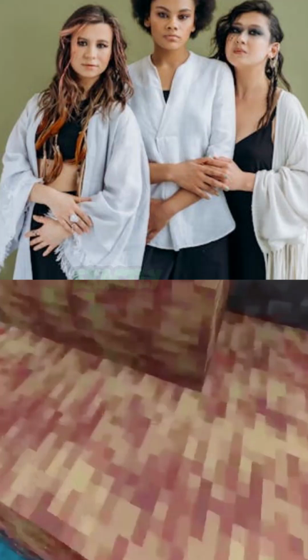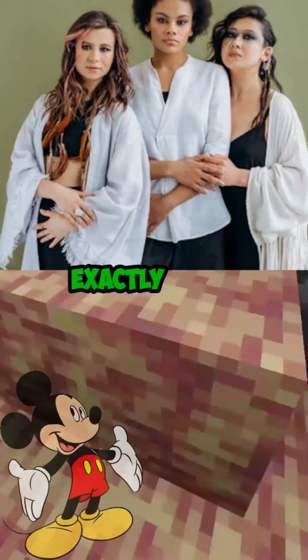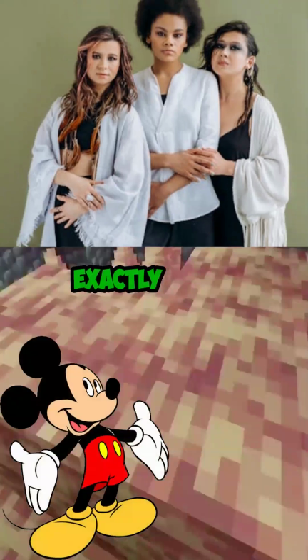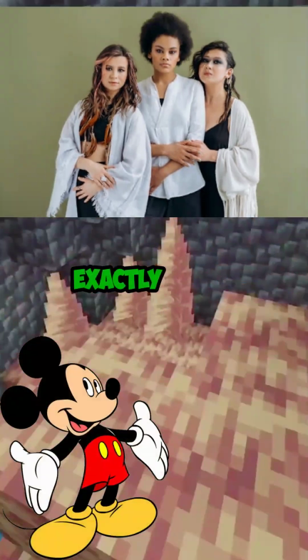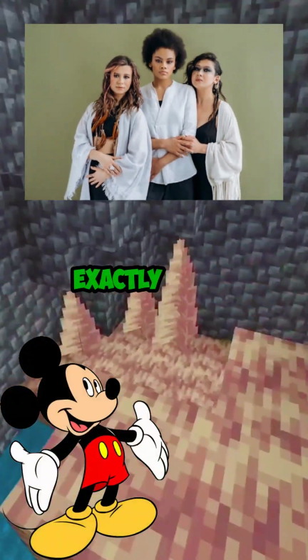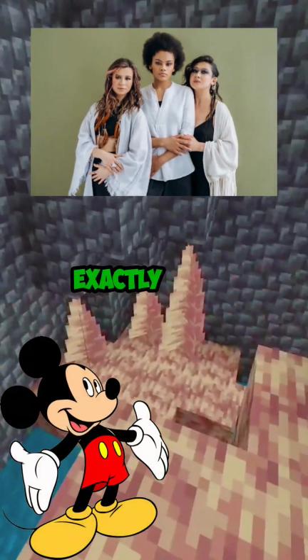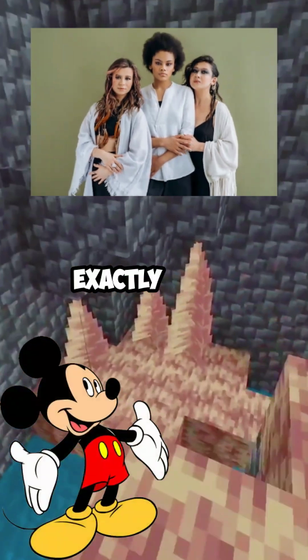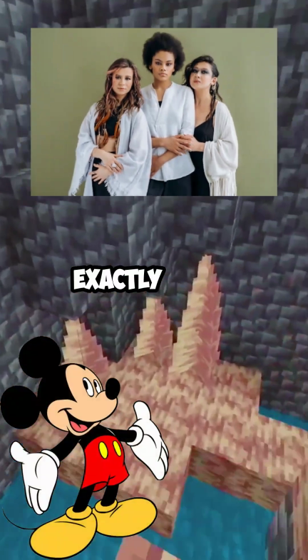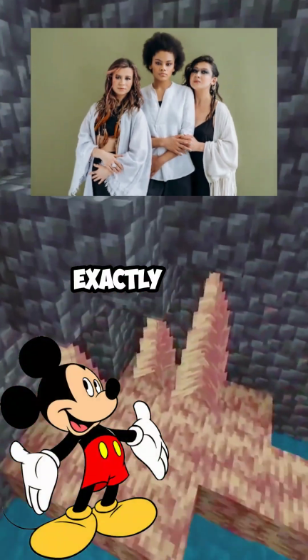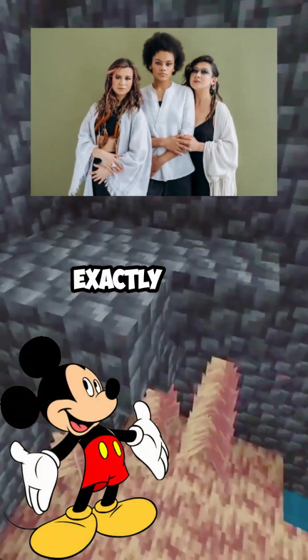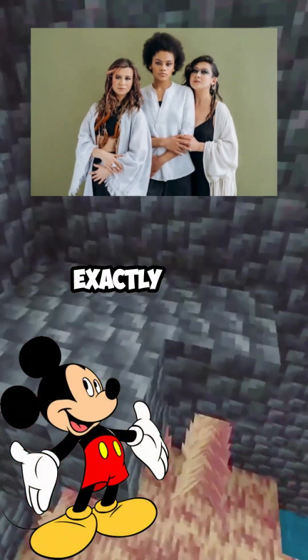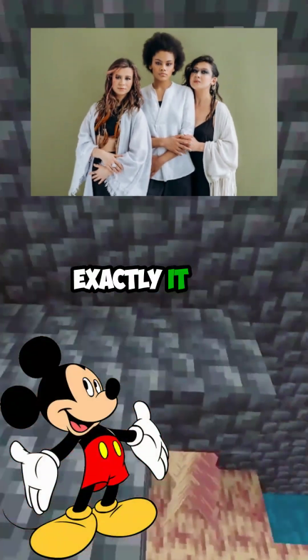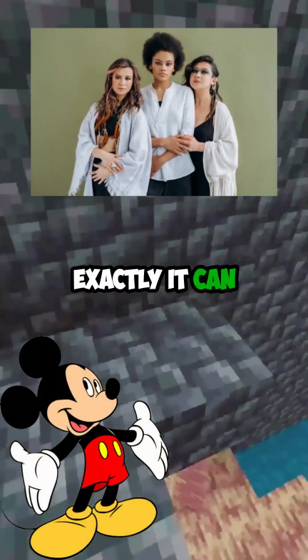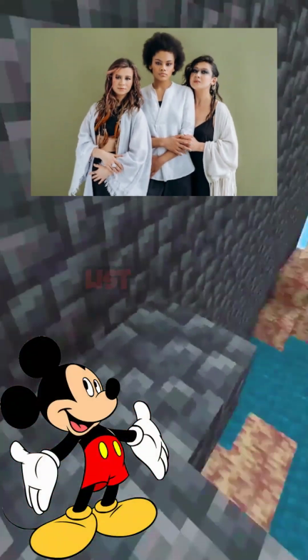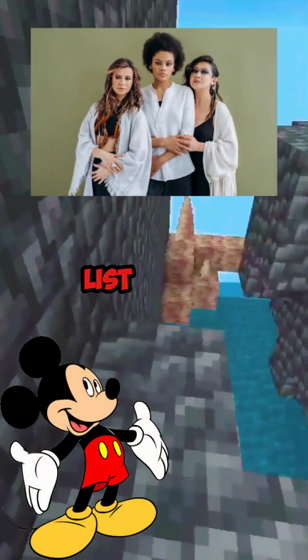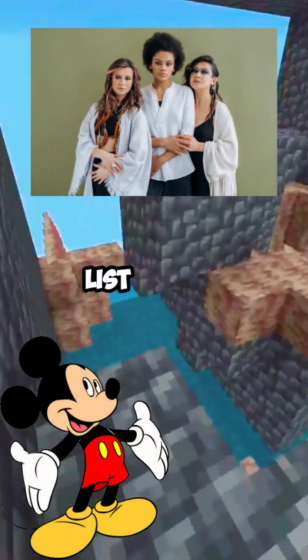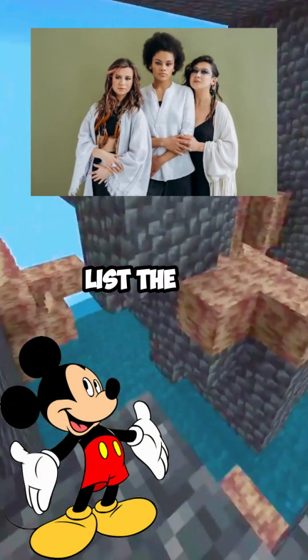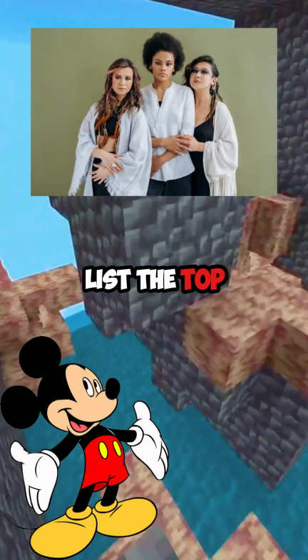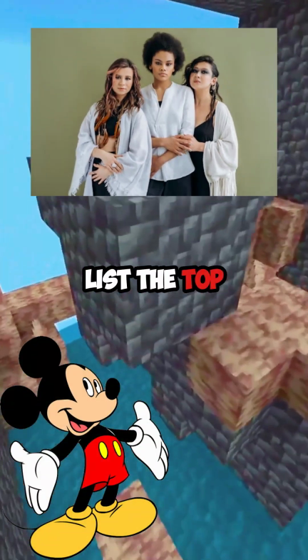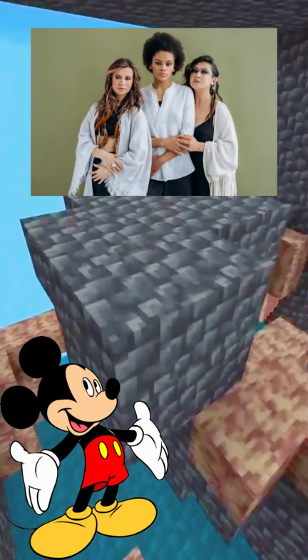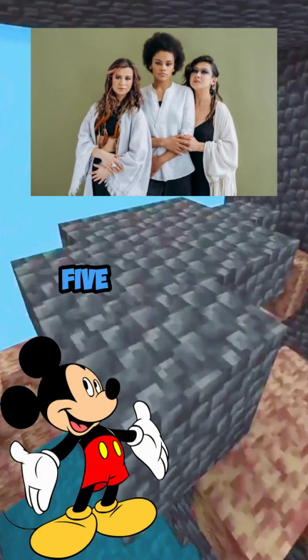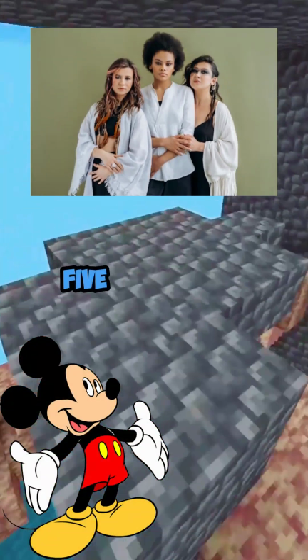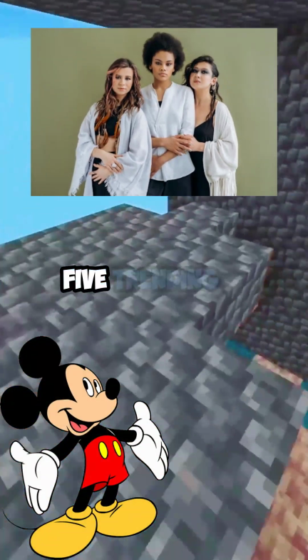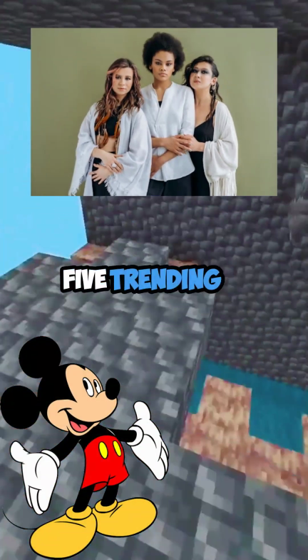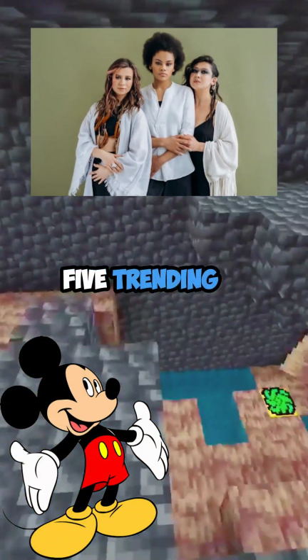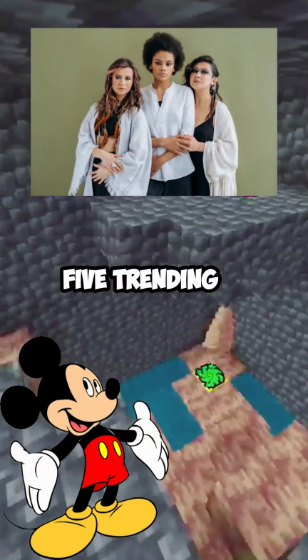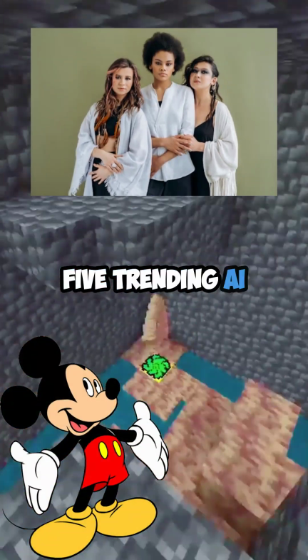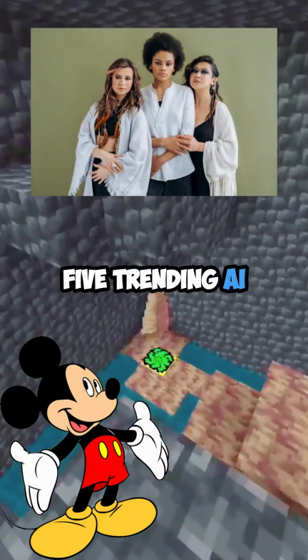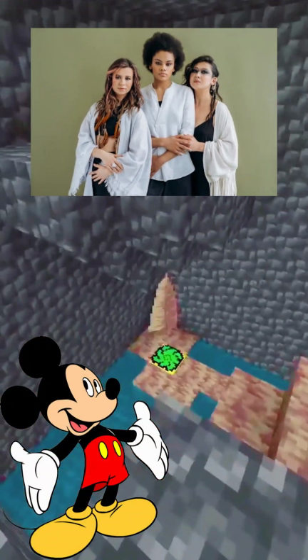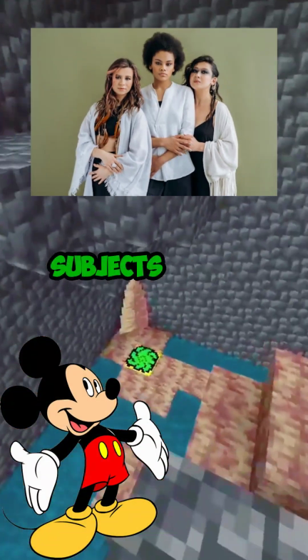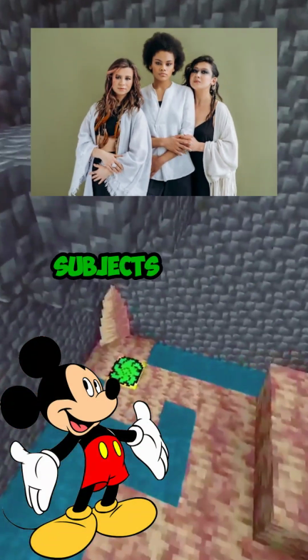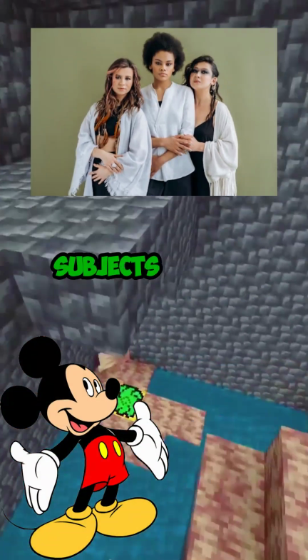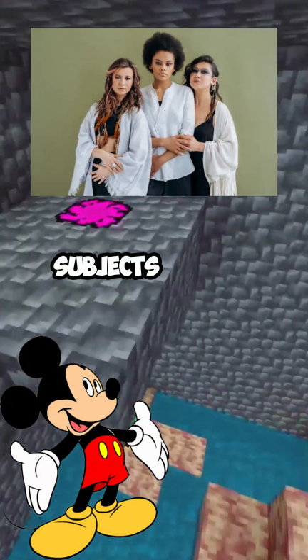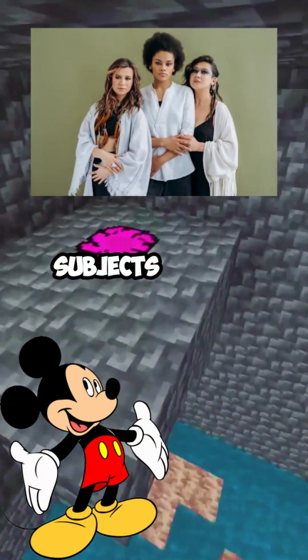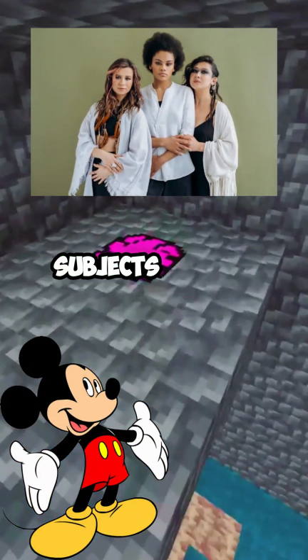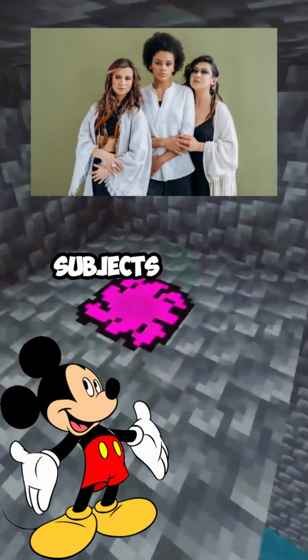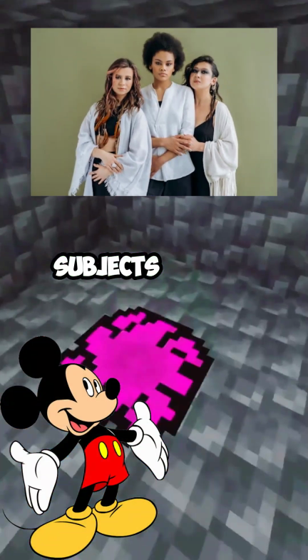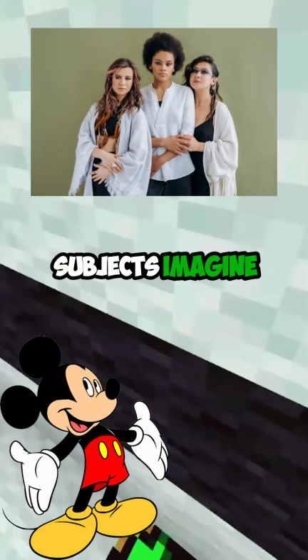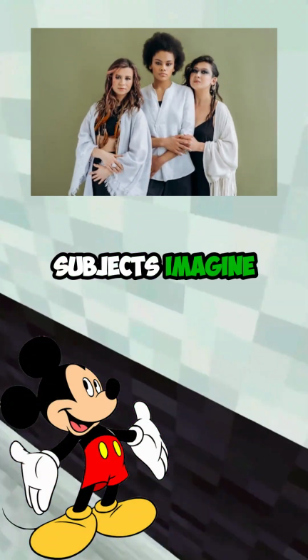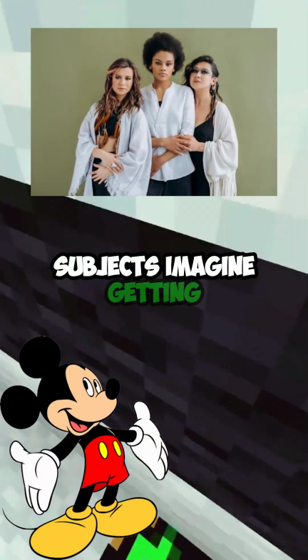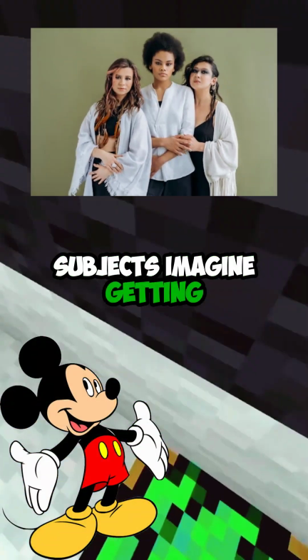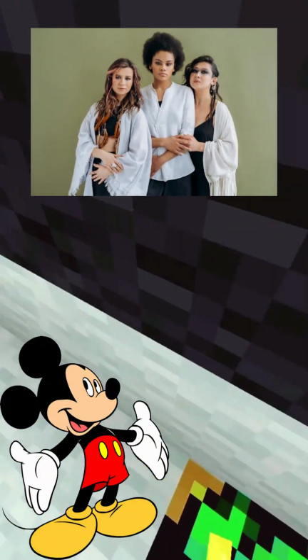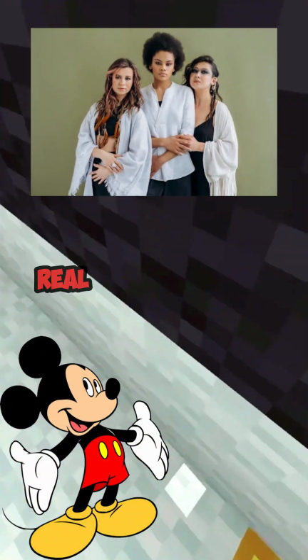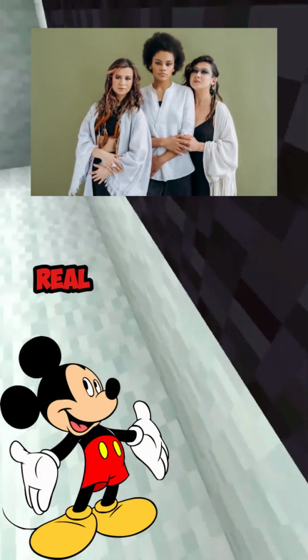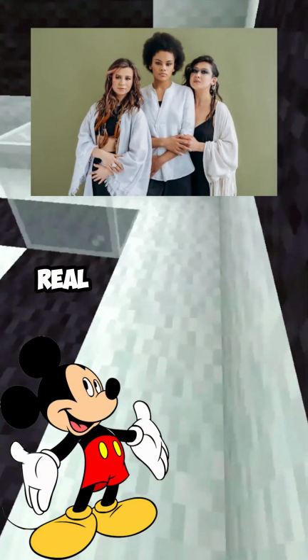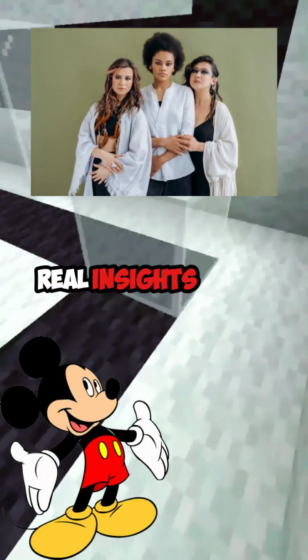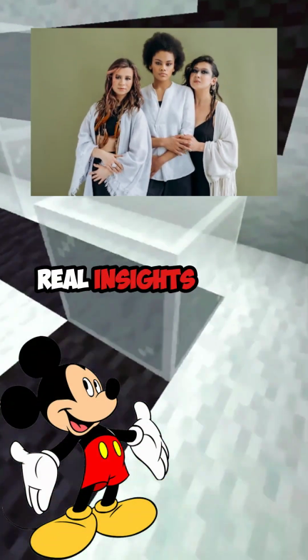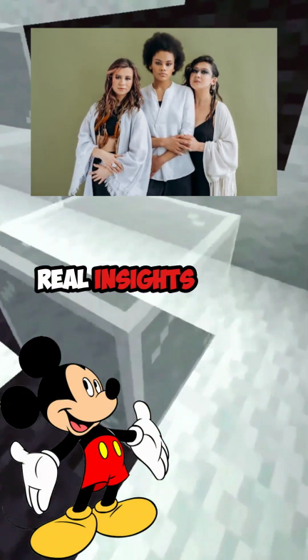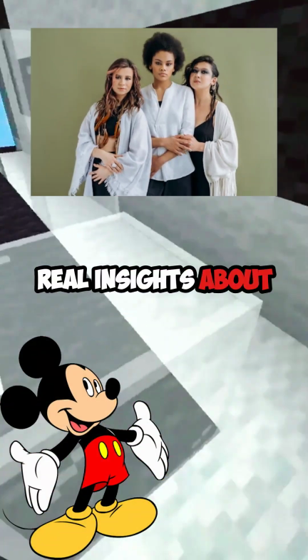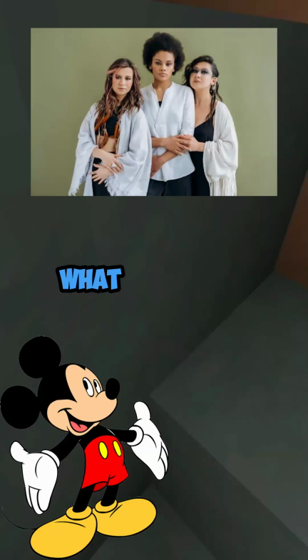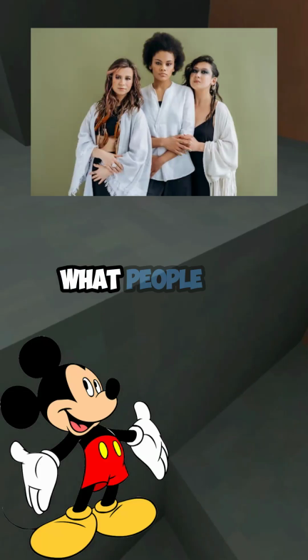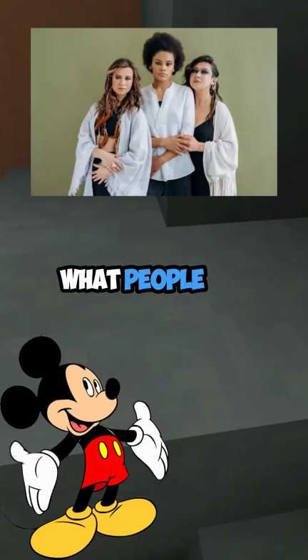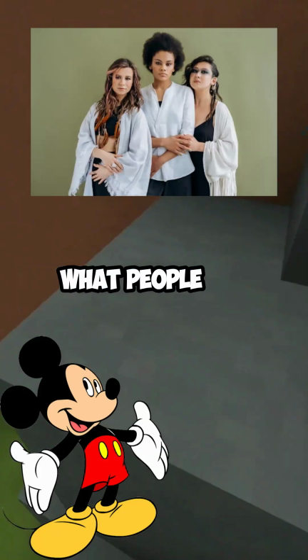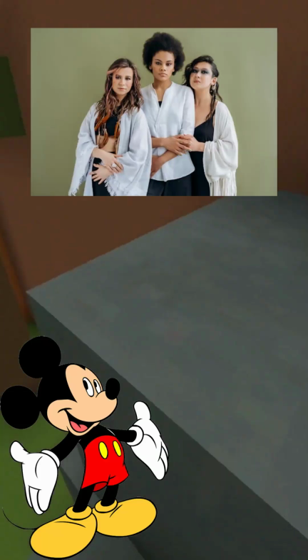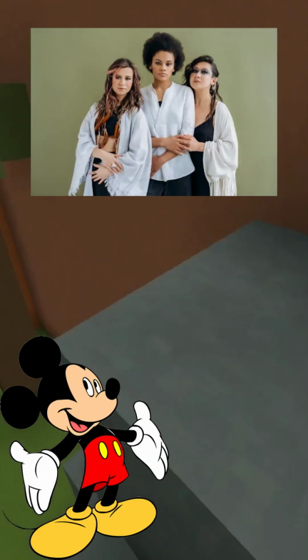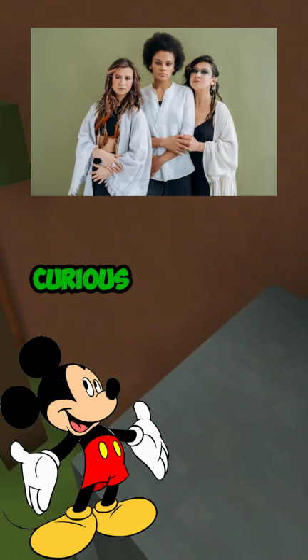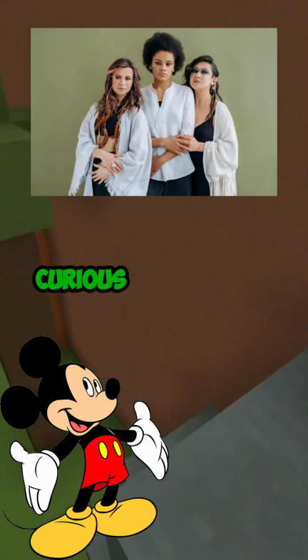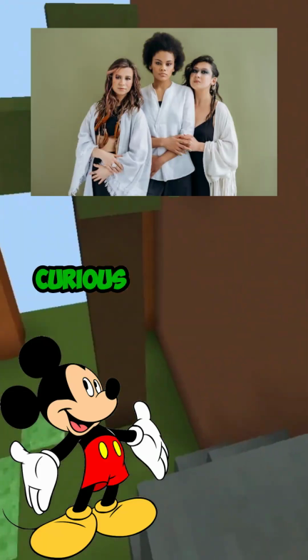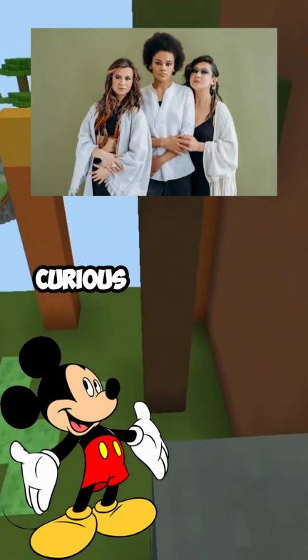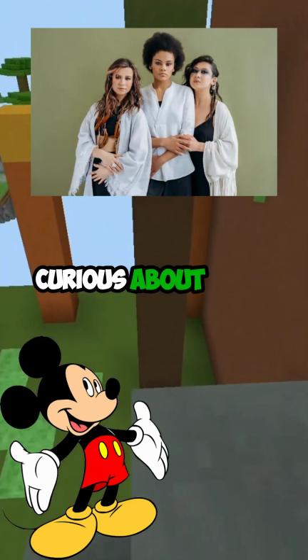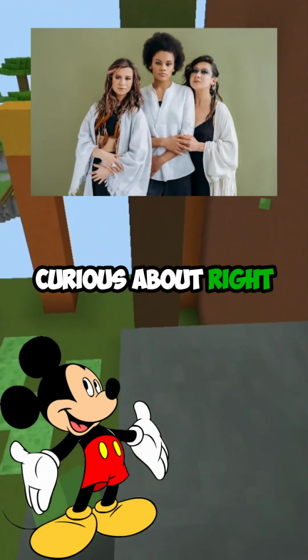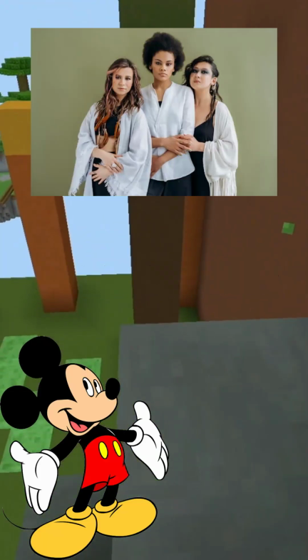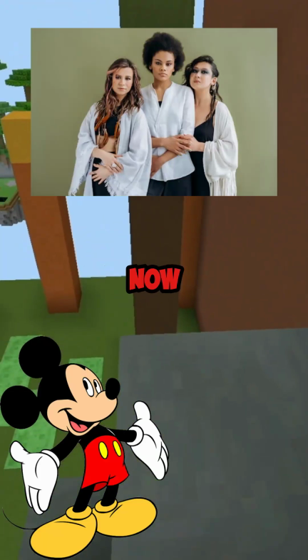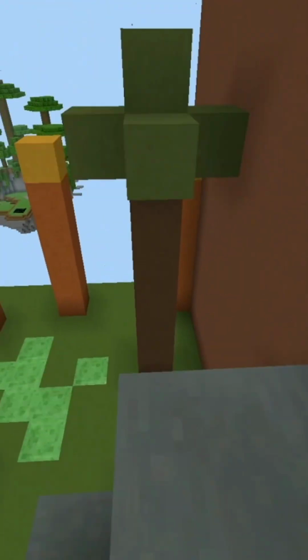It can list the top five trending AI subjects. Imagine getting real insights about what people are curious about right now.